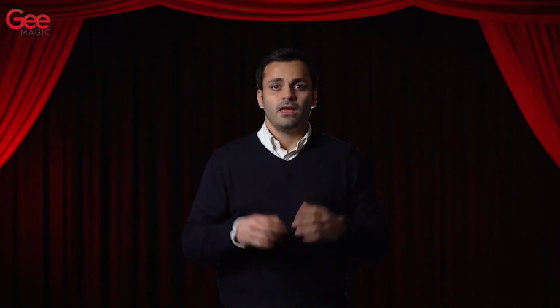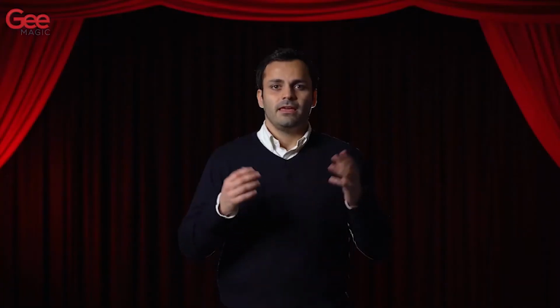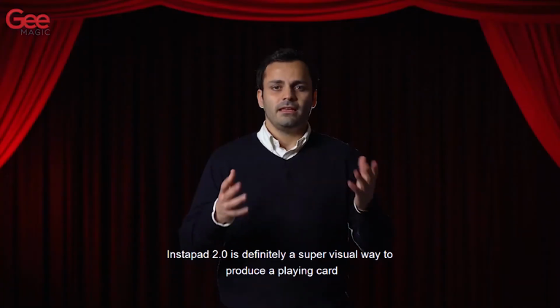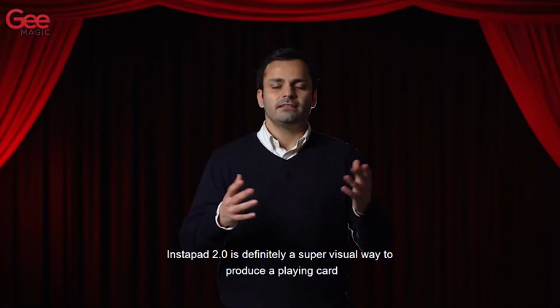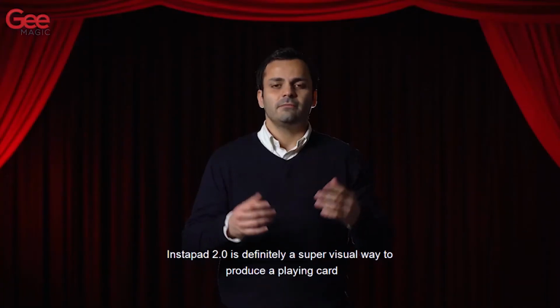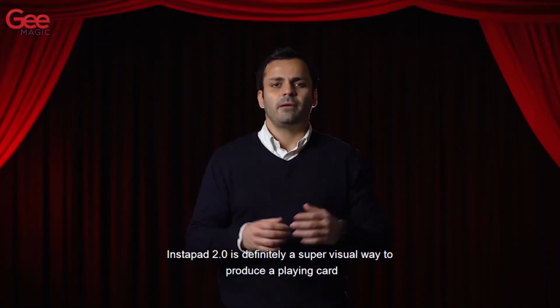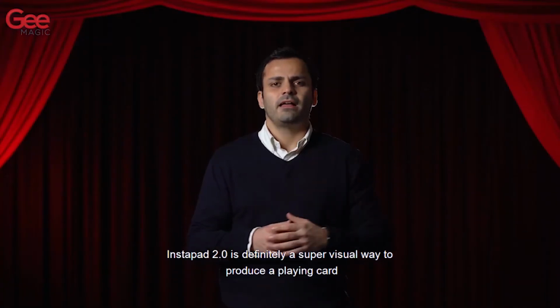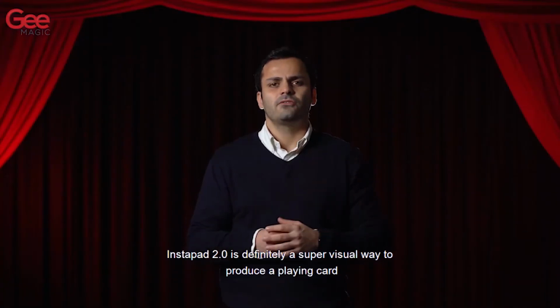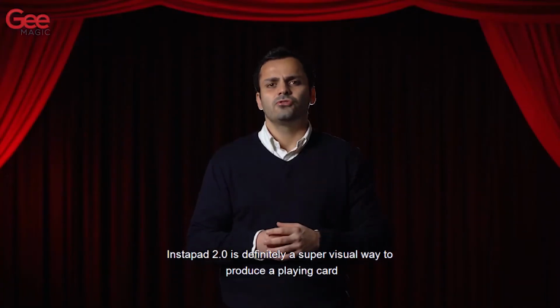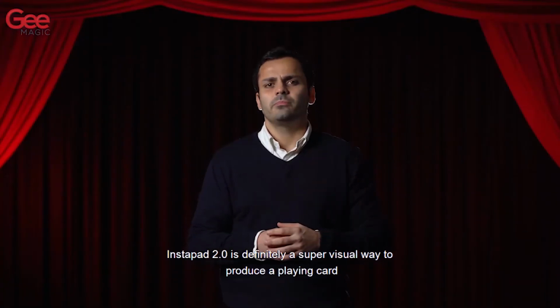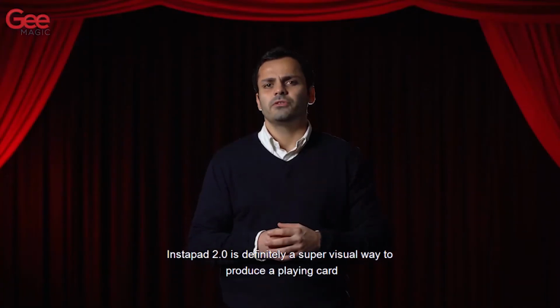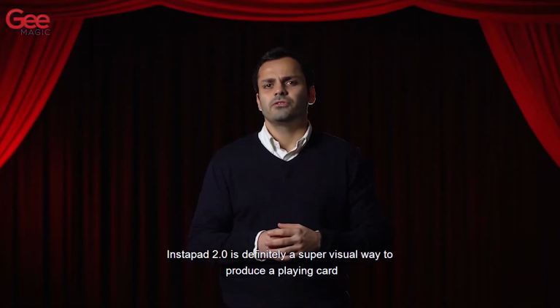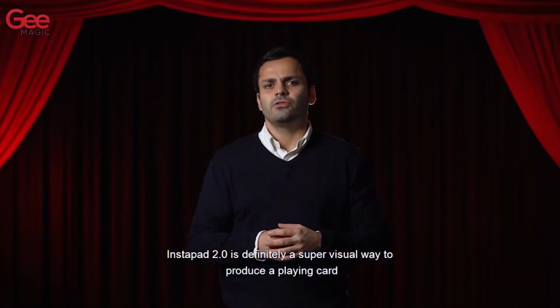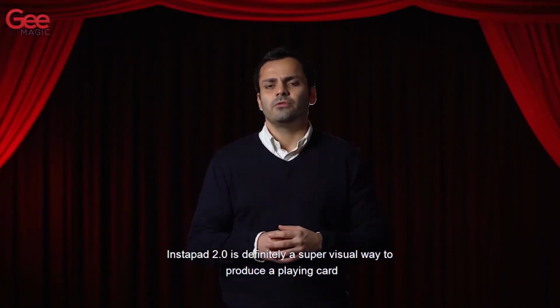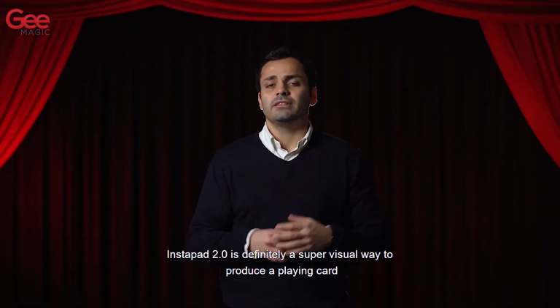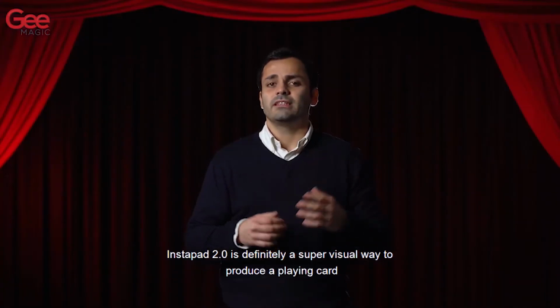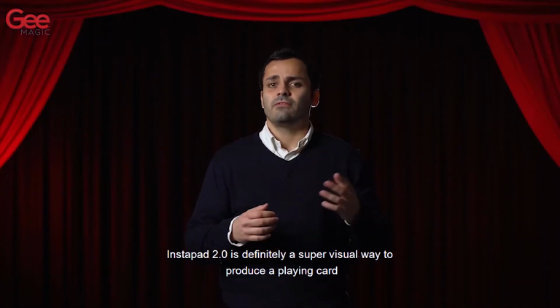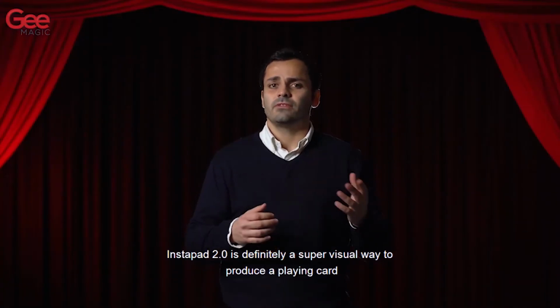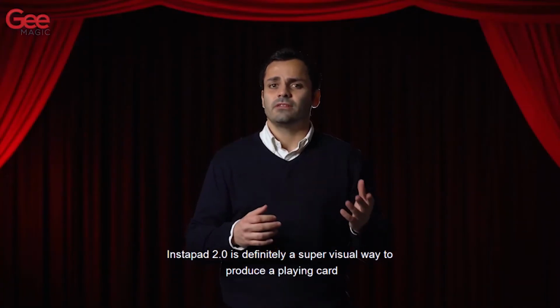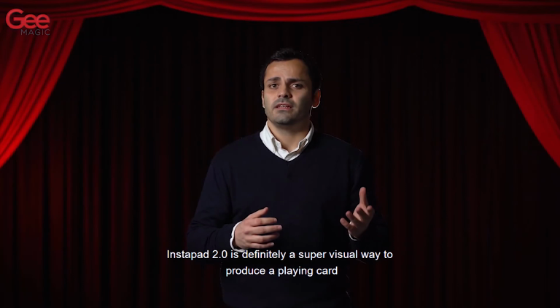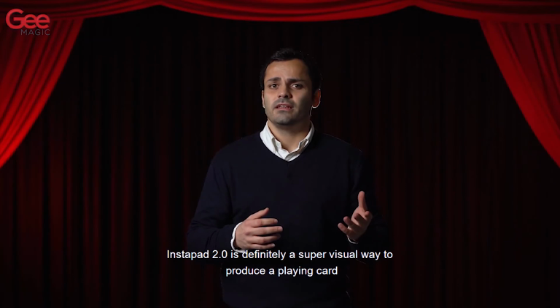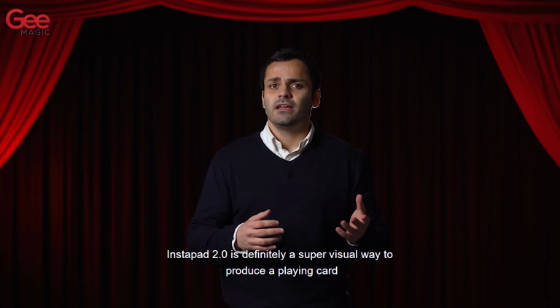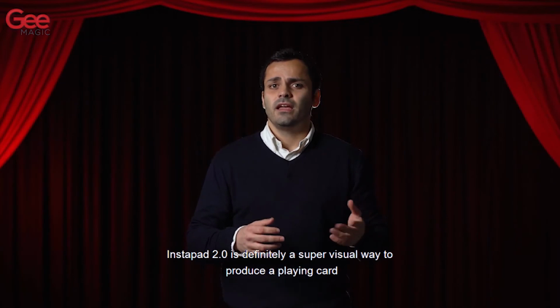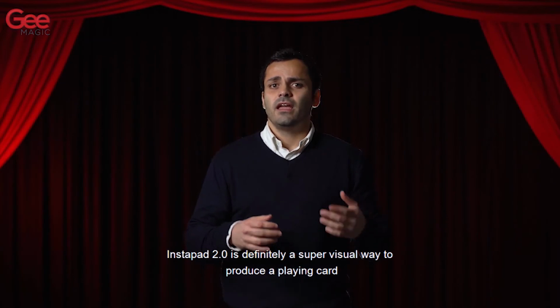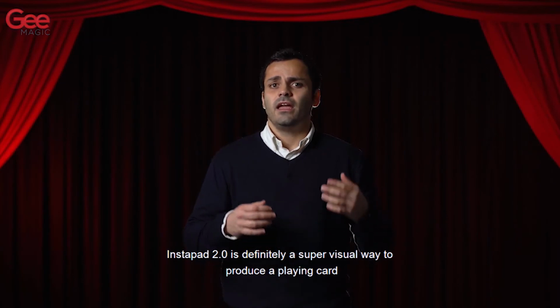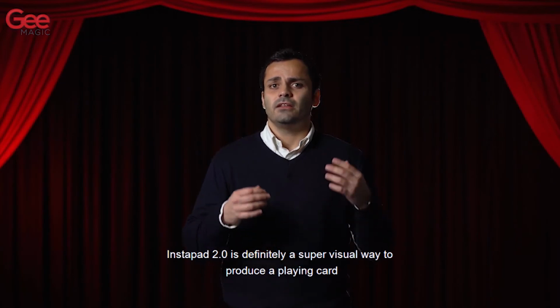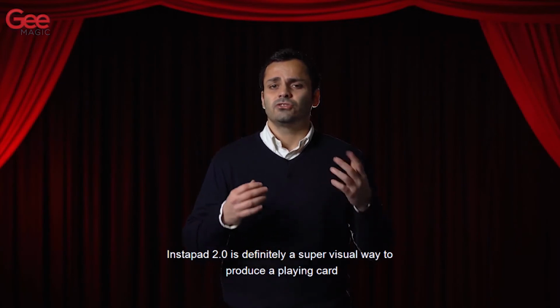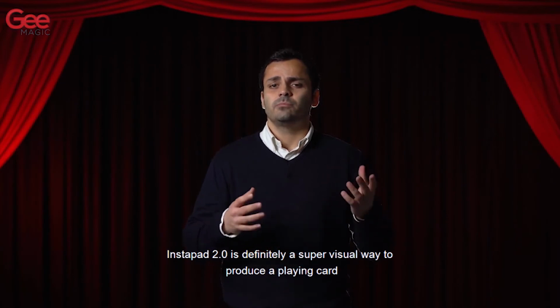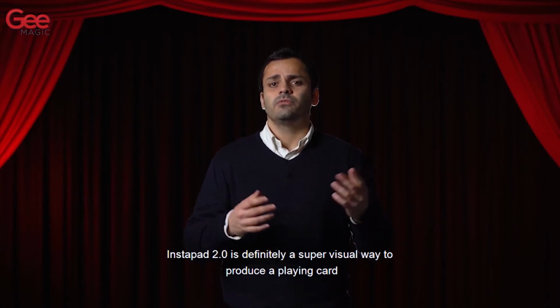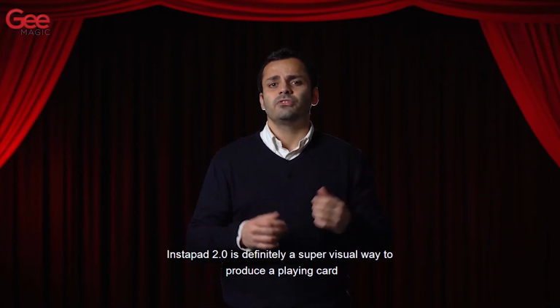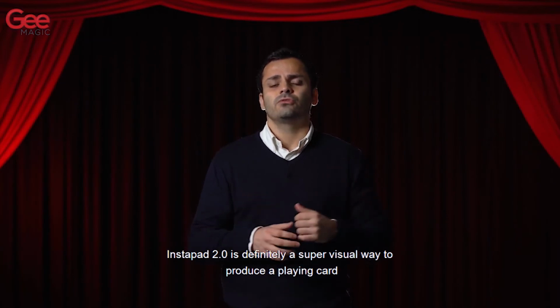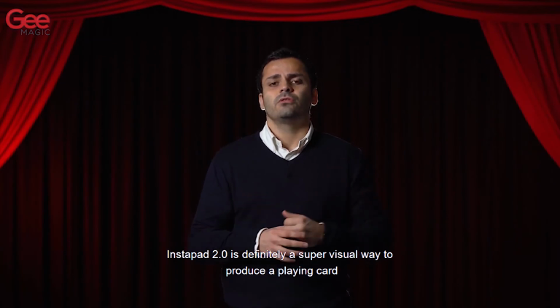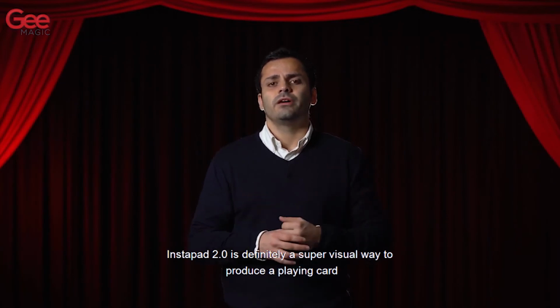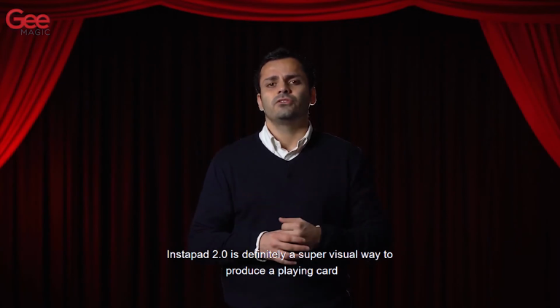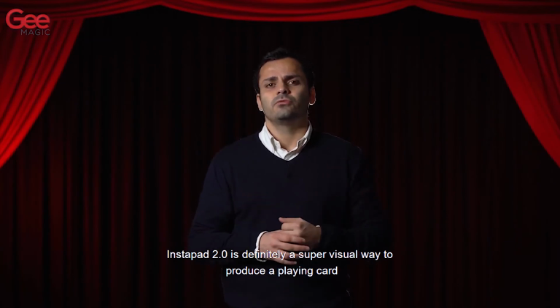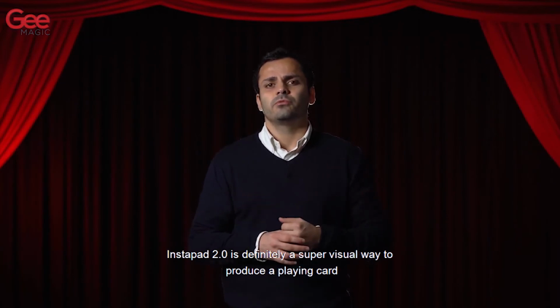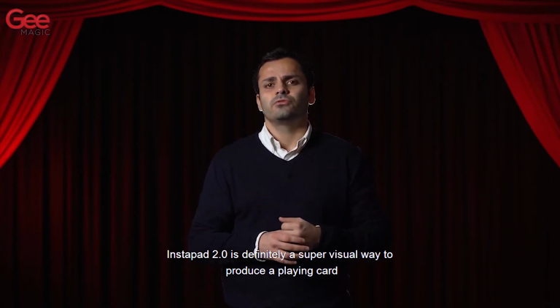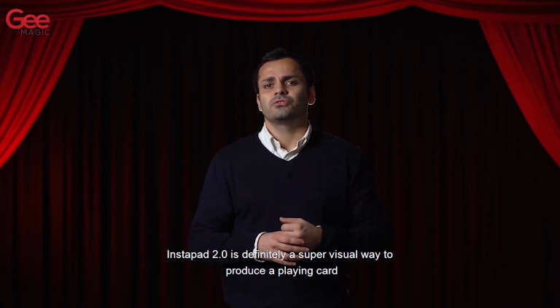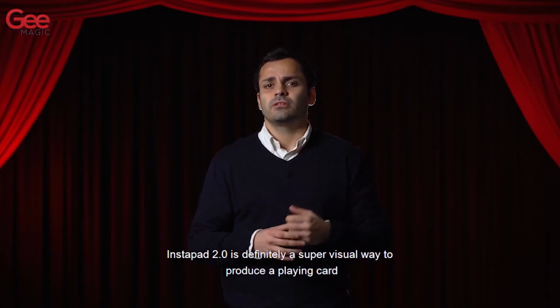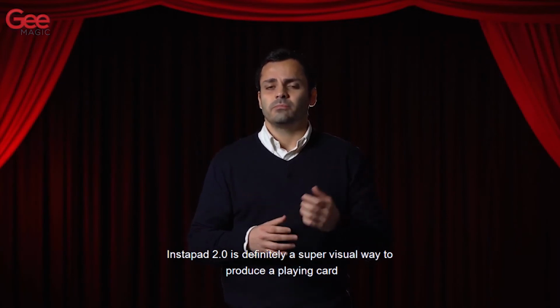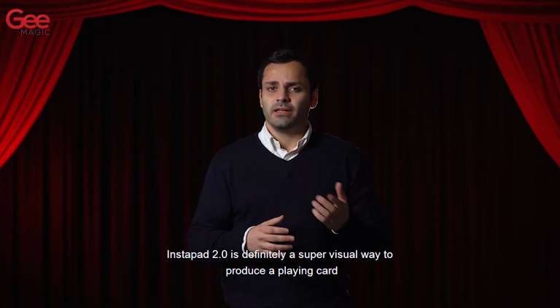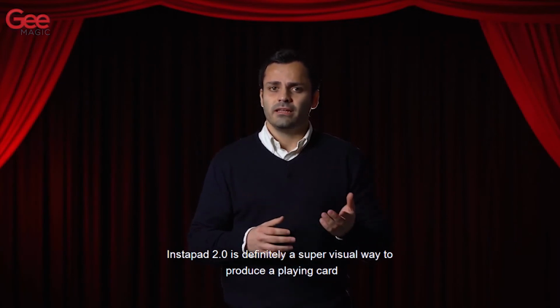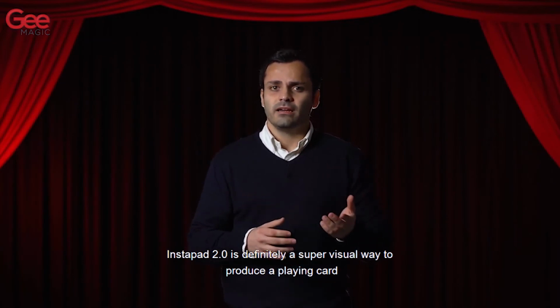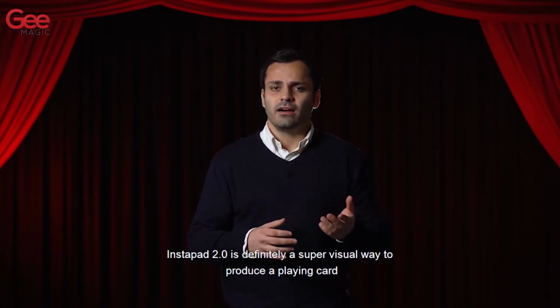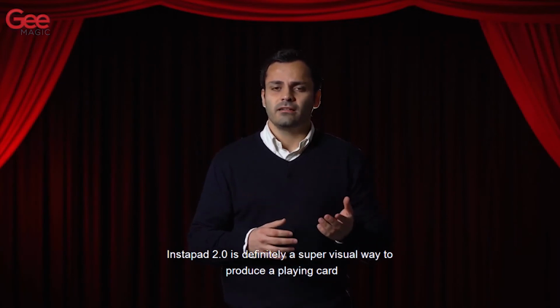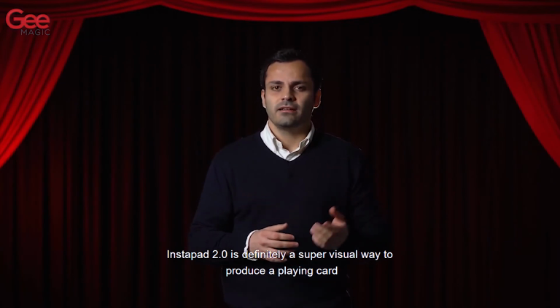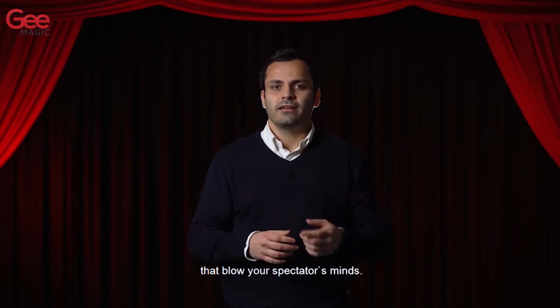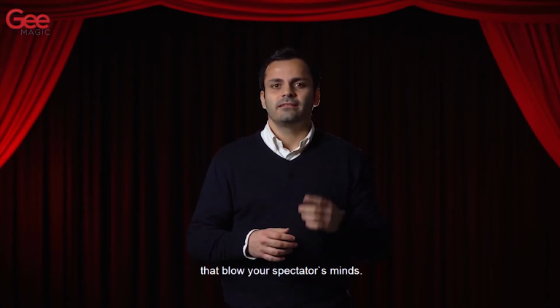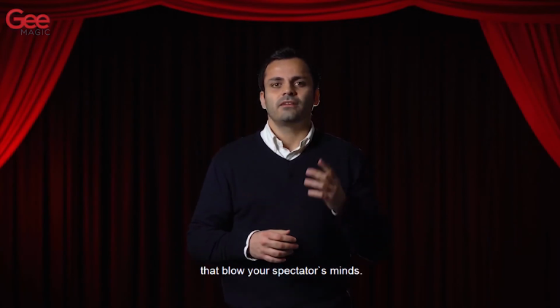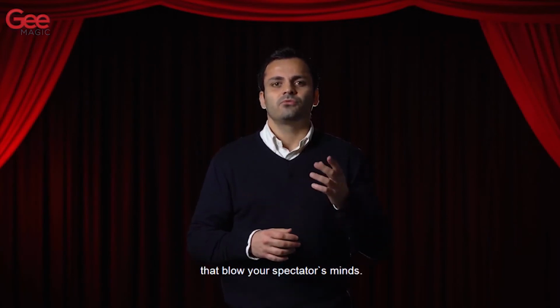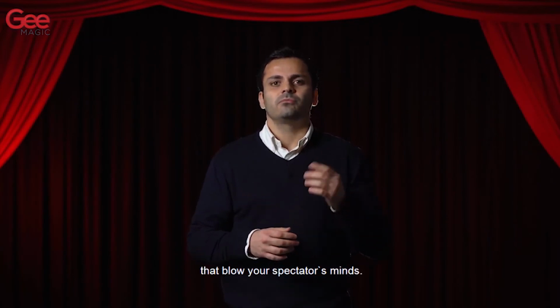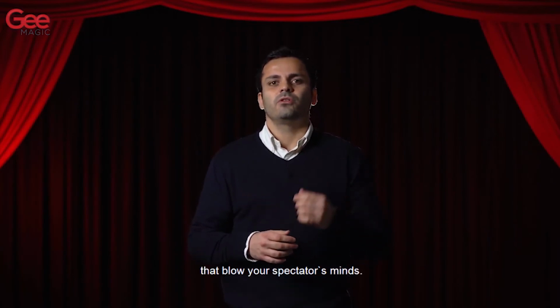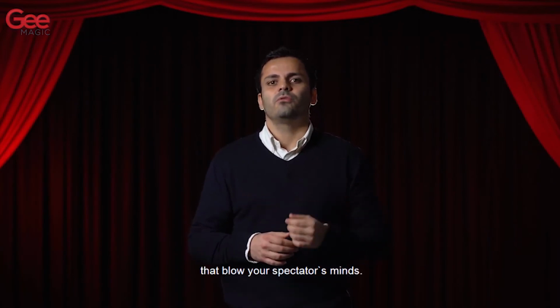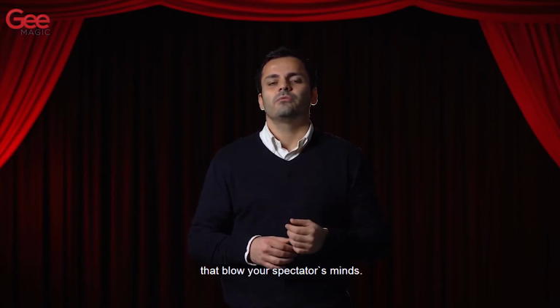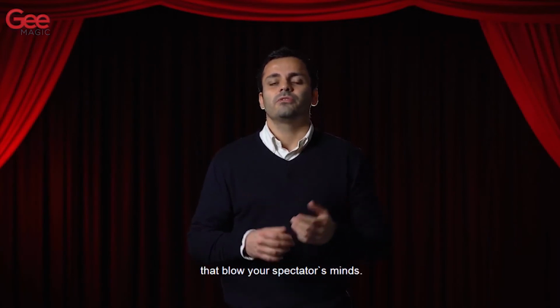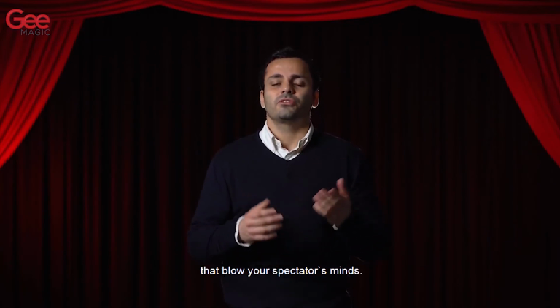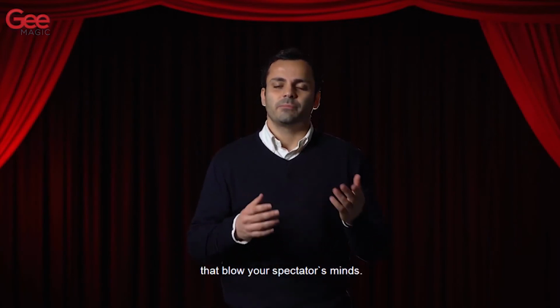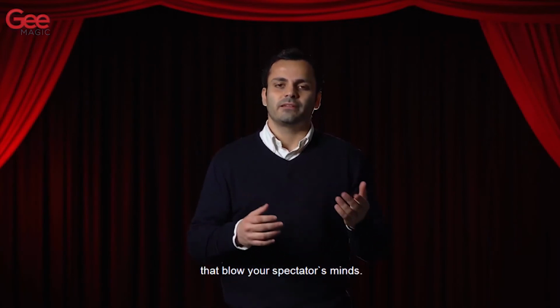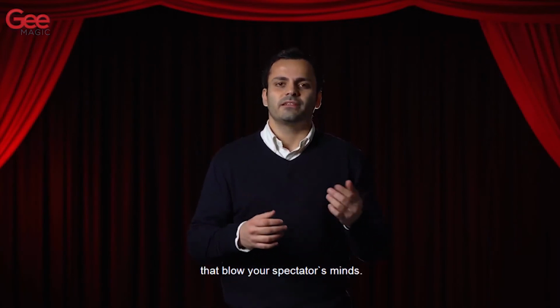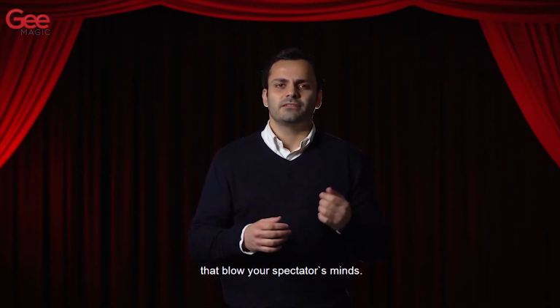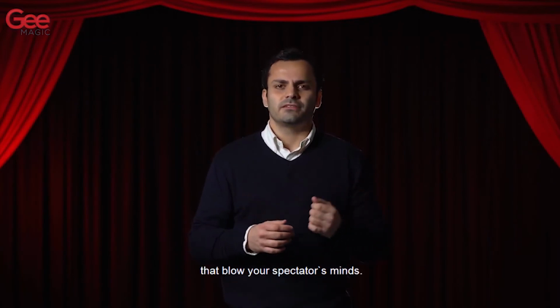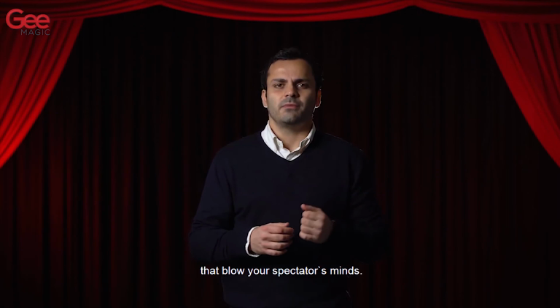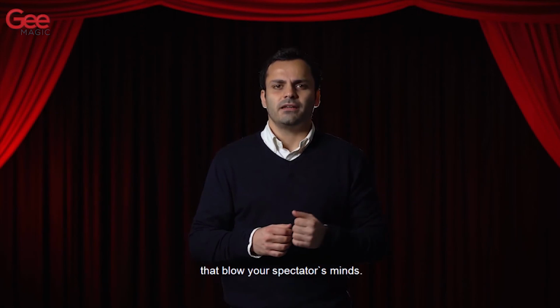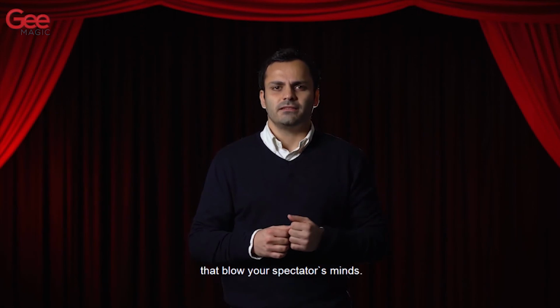The Instapad 2.0 is definitely a super visual way to produce a playing card that will blow your spectator's mind.